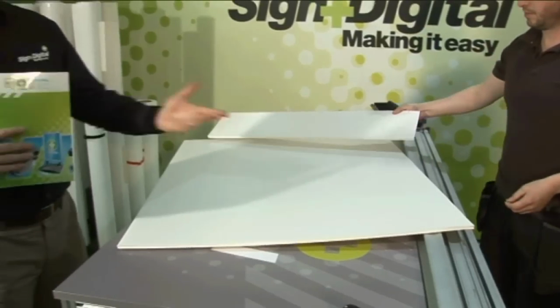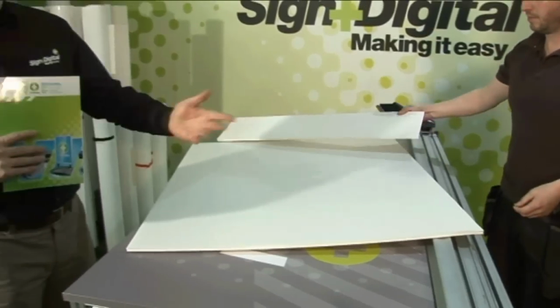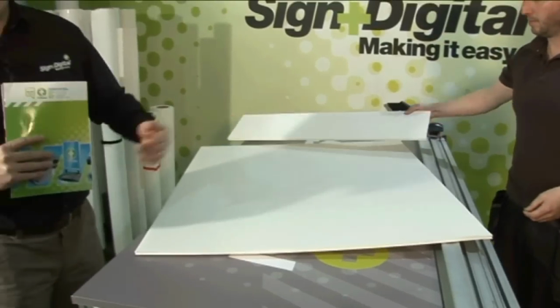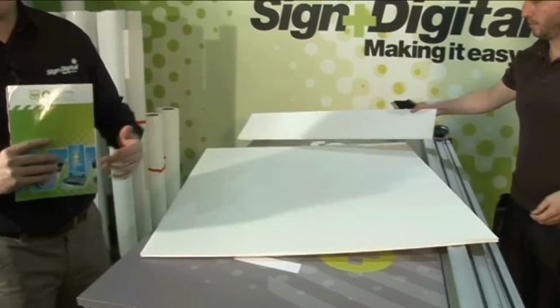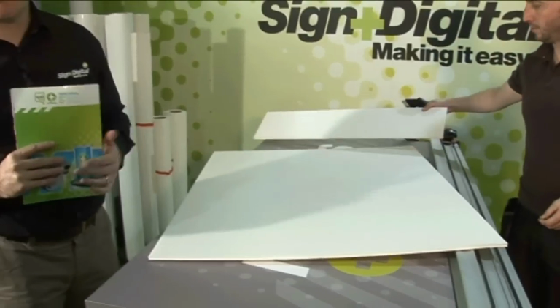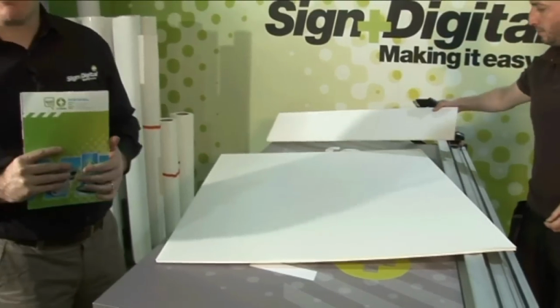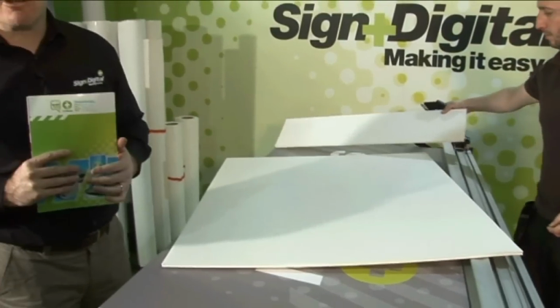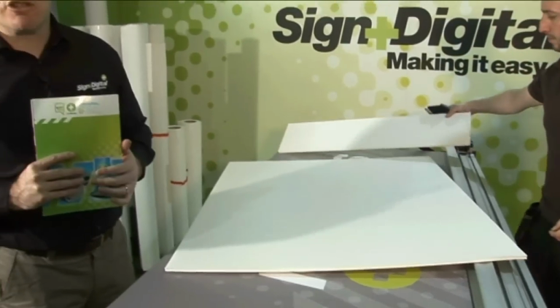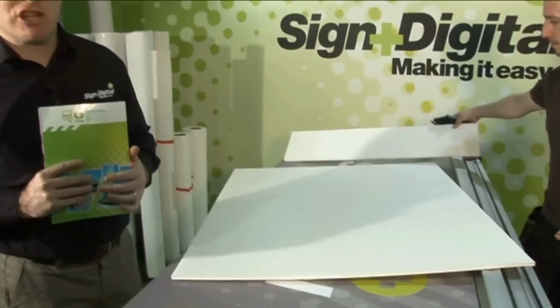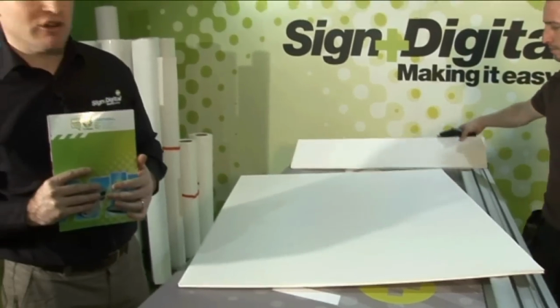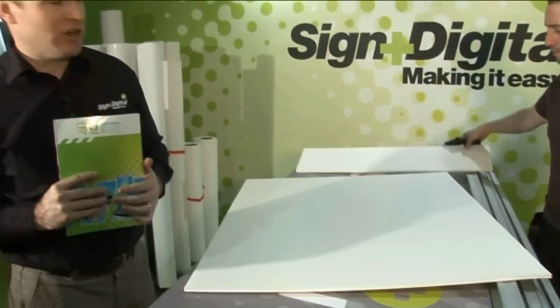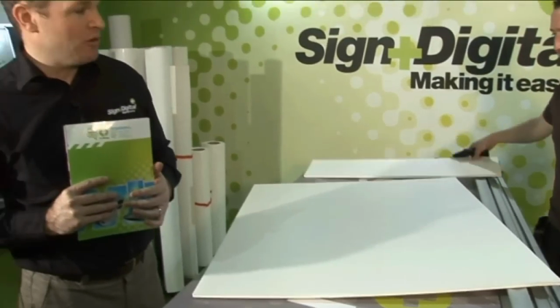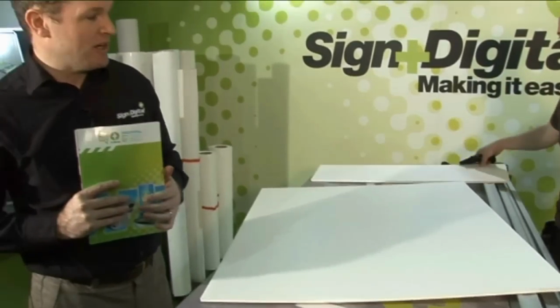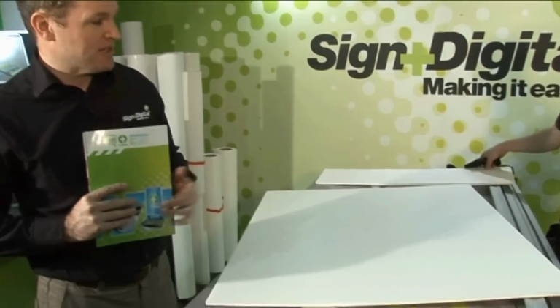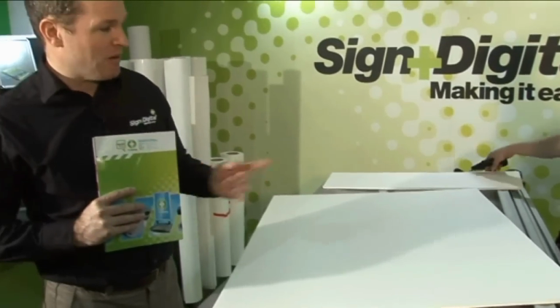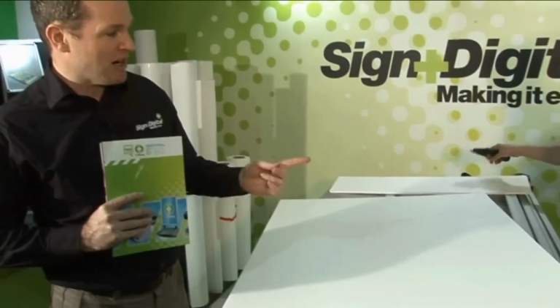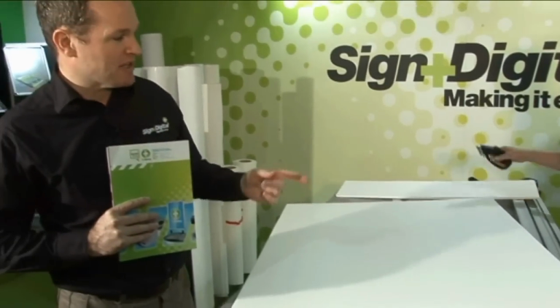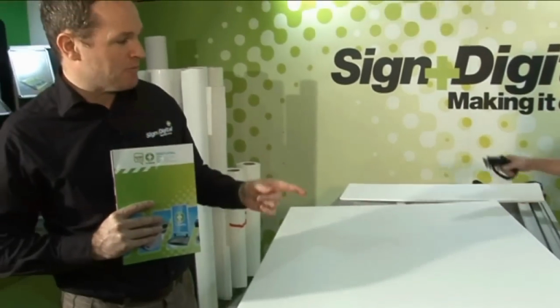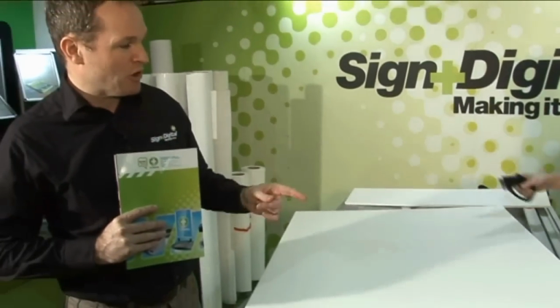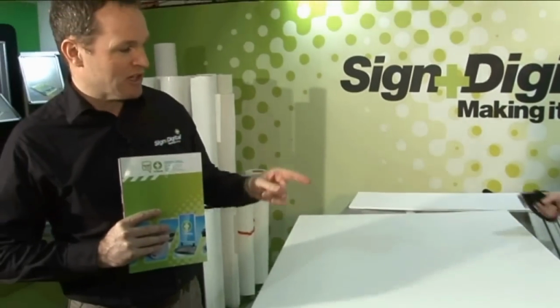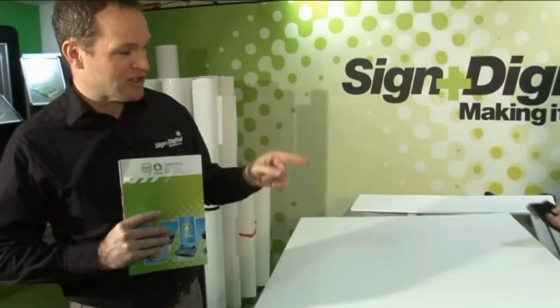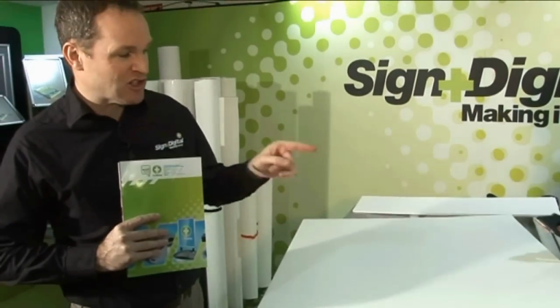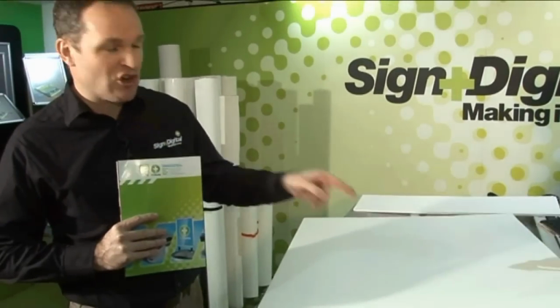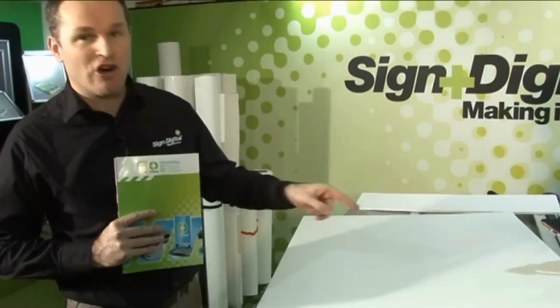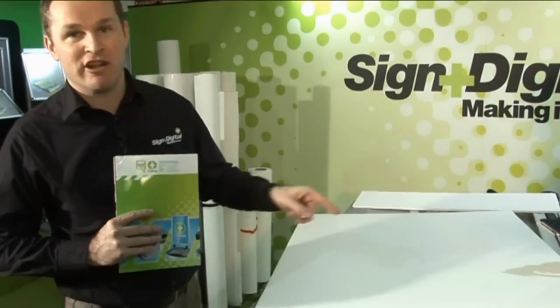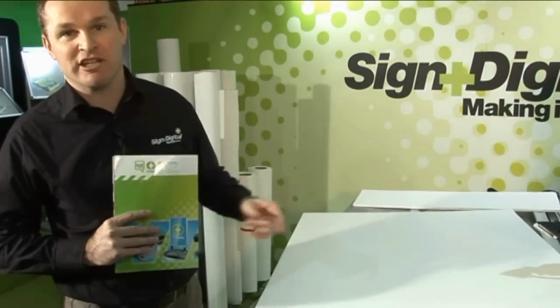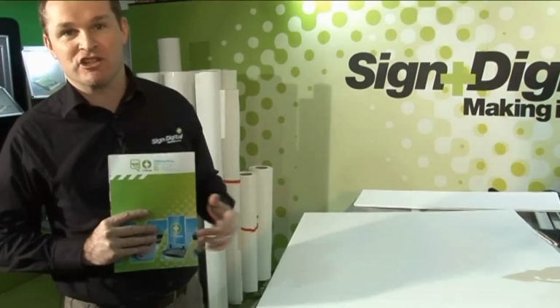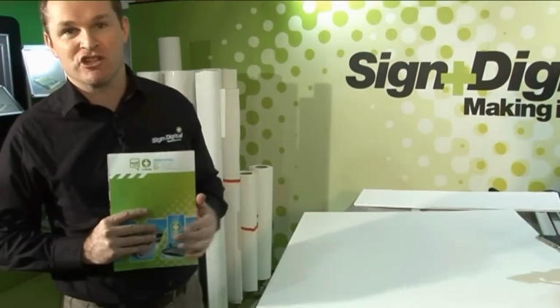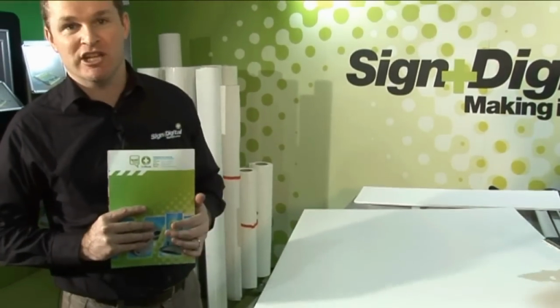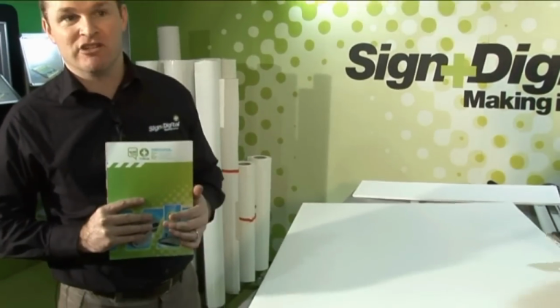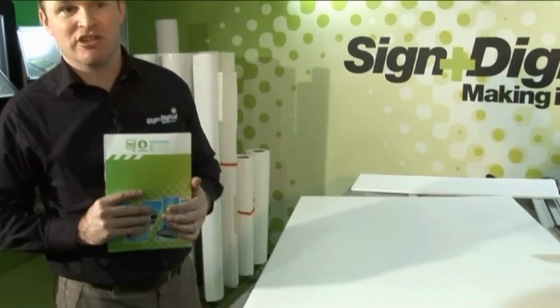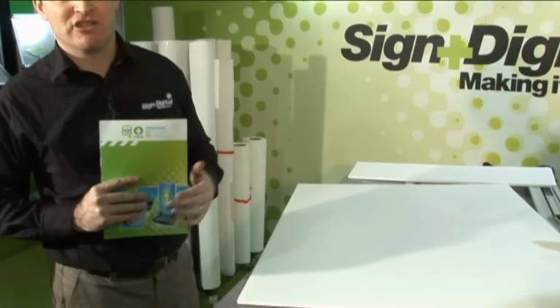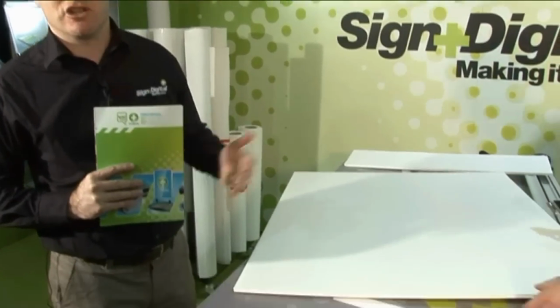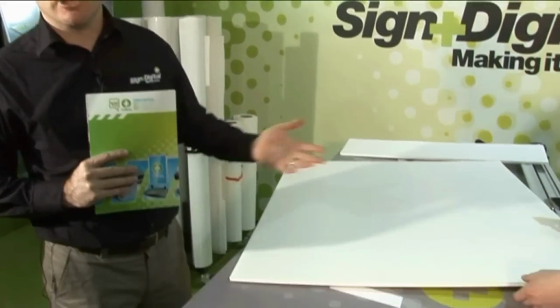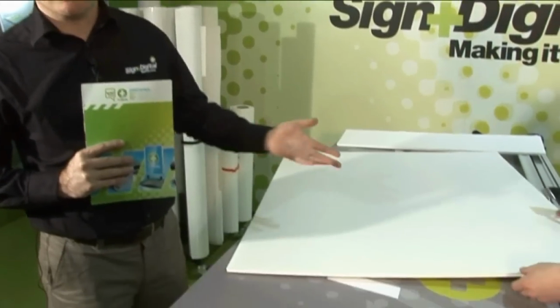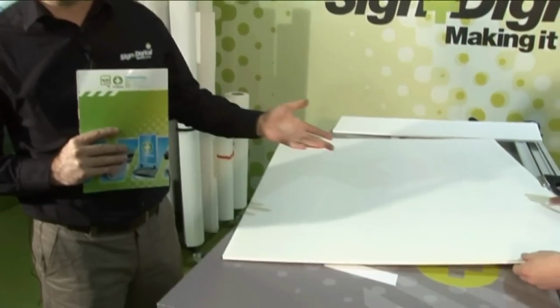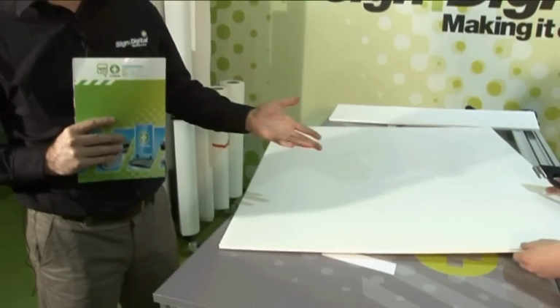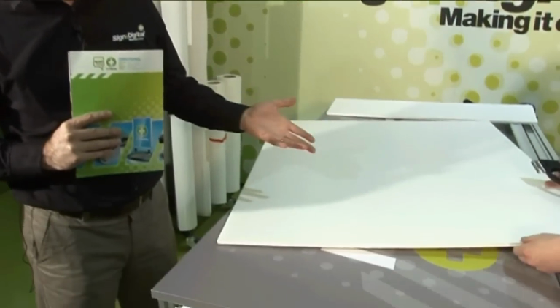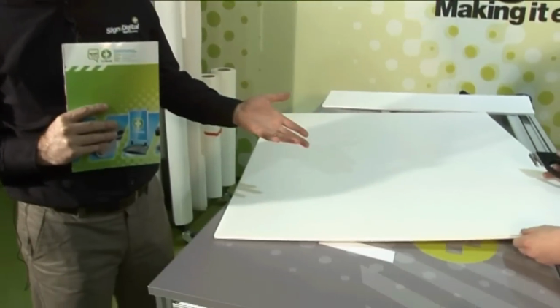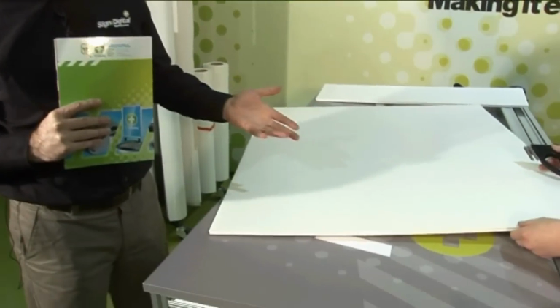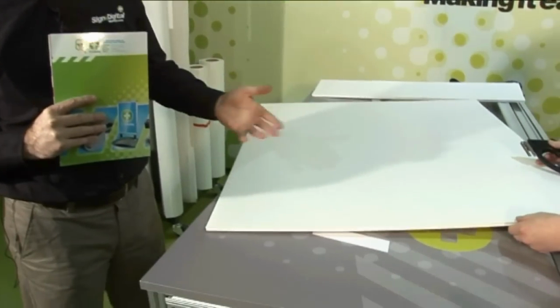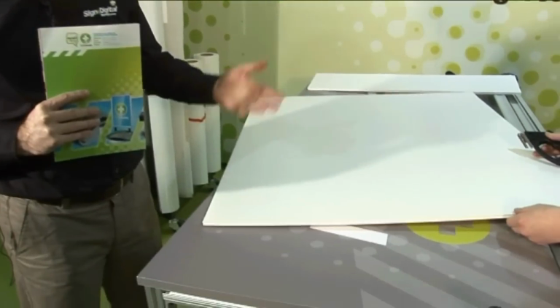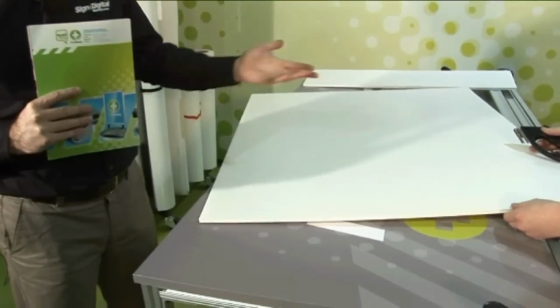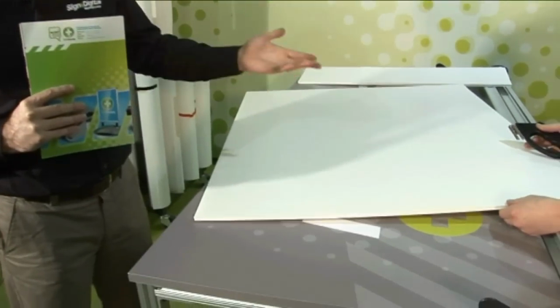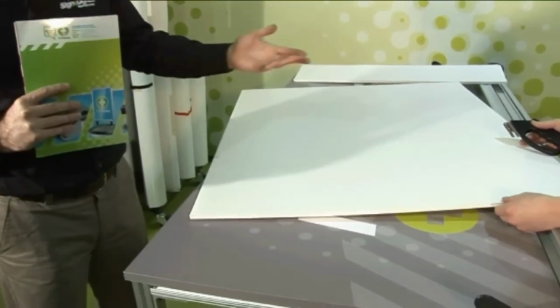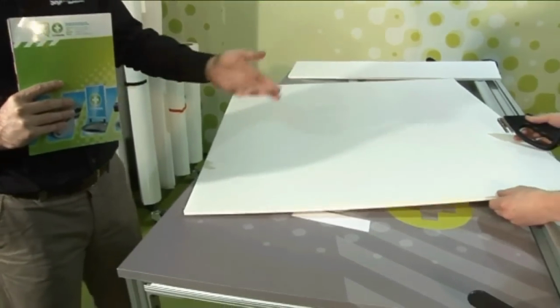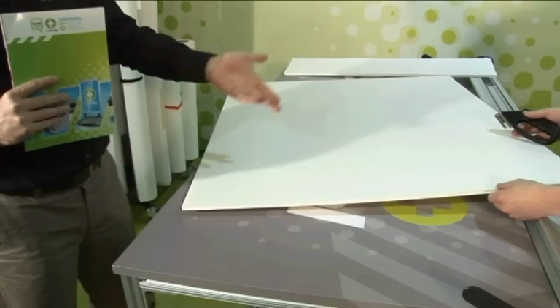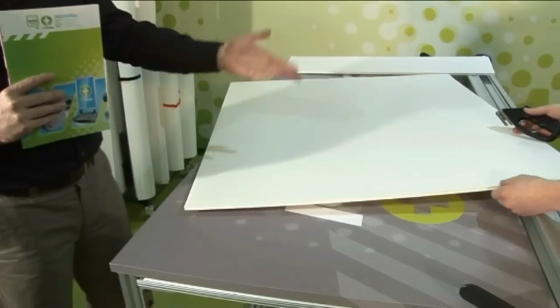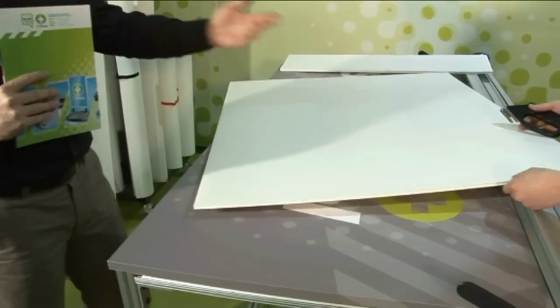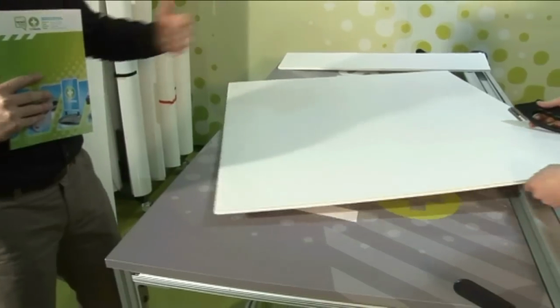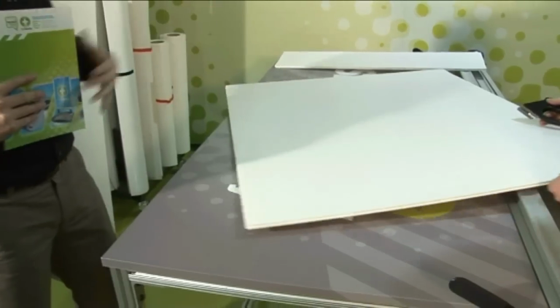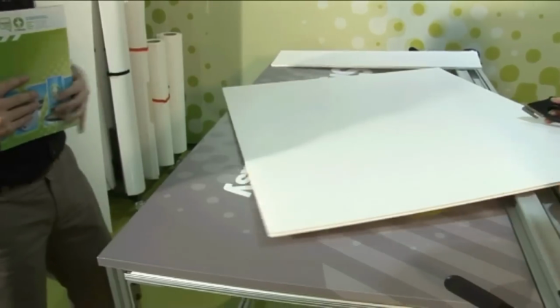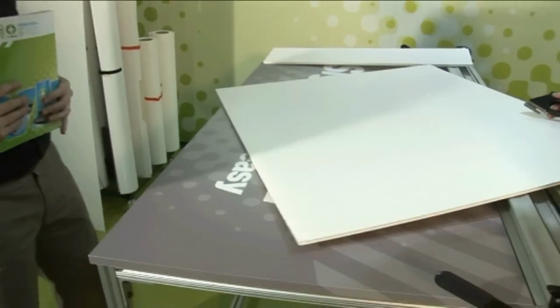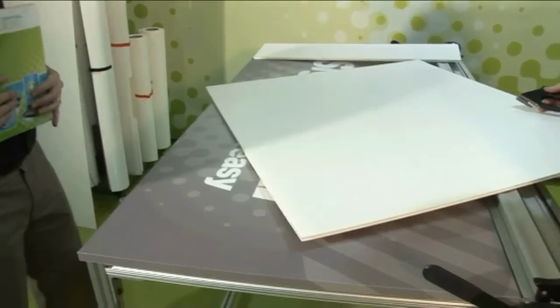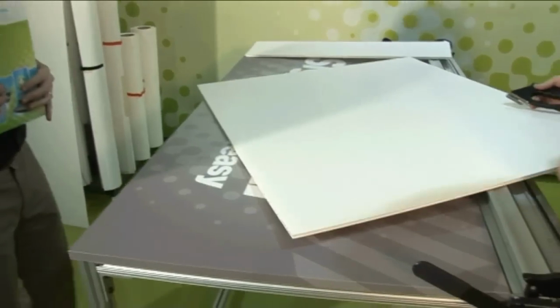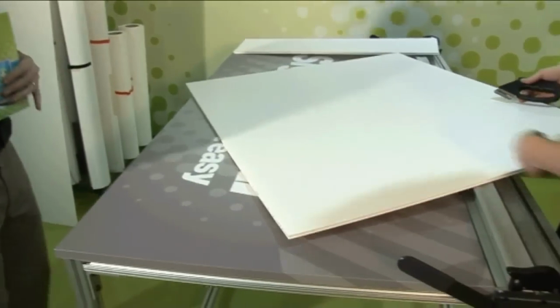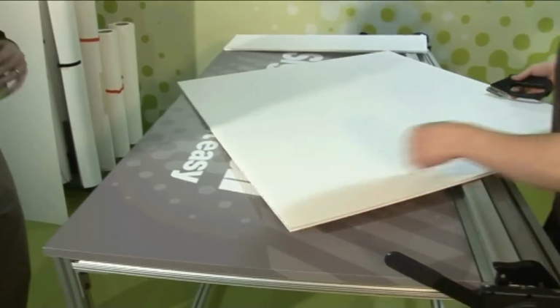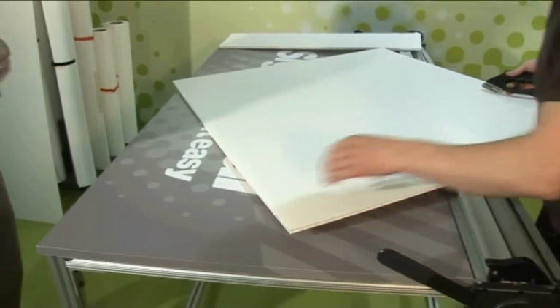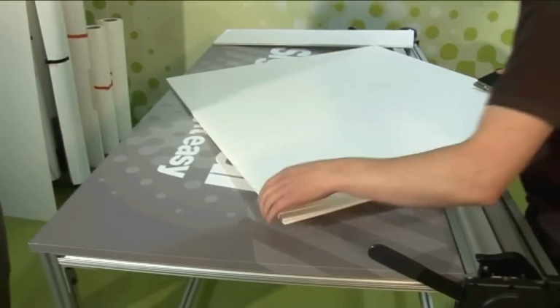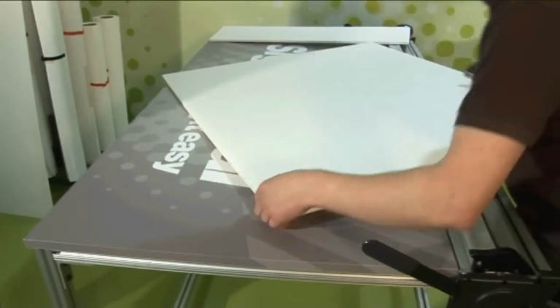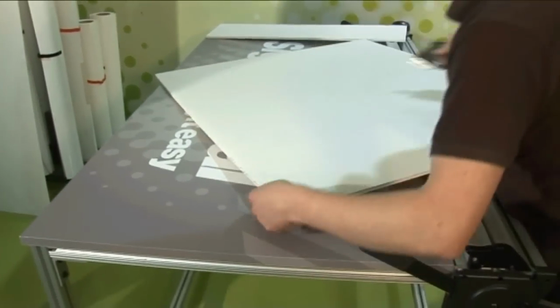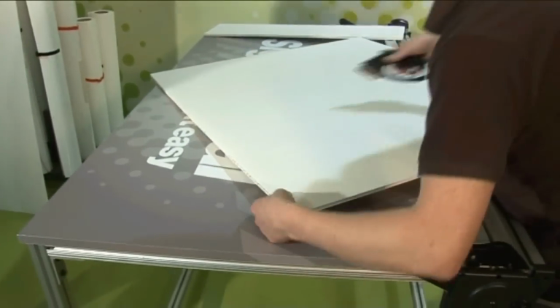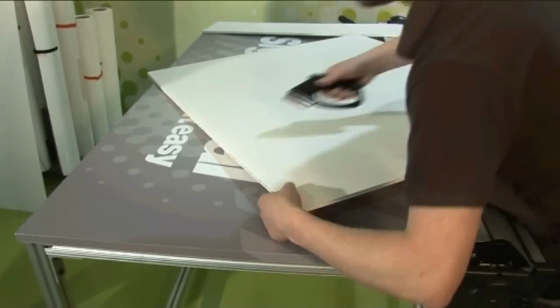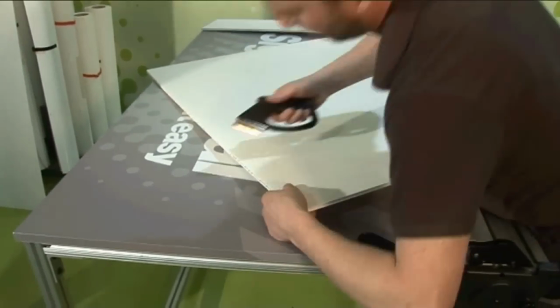Now the next thing we're going to show you is Marcus putting a score in this sheet so that you can use the sheet for display purposes. Score the sheet there Marcus please.